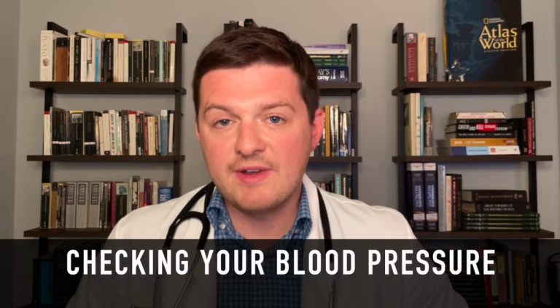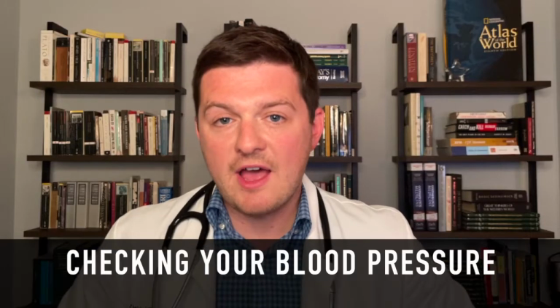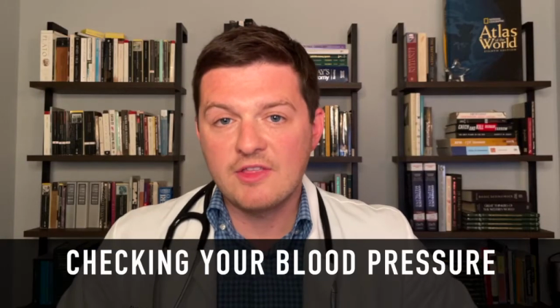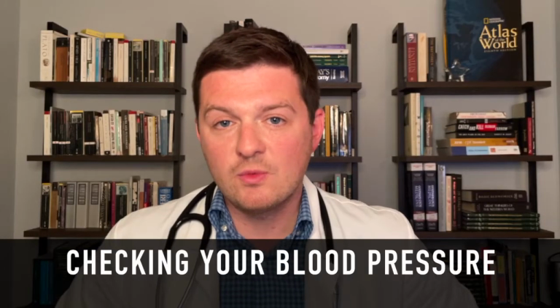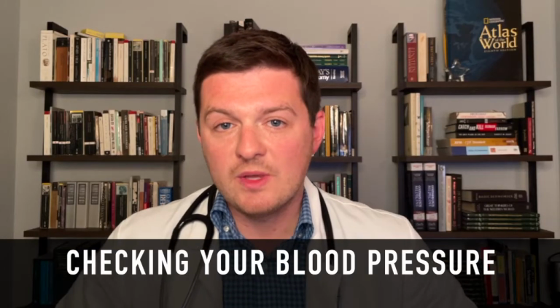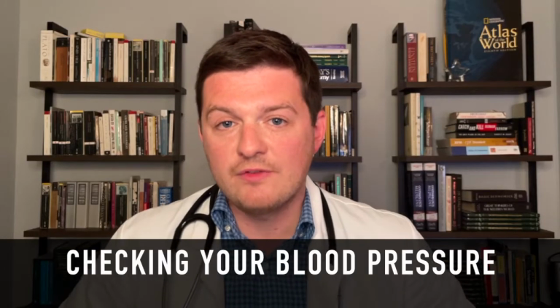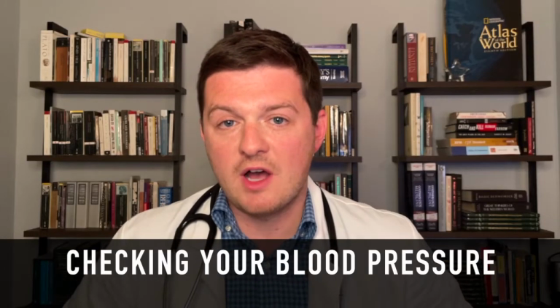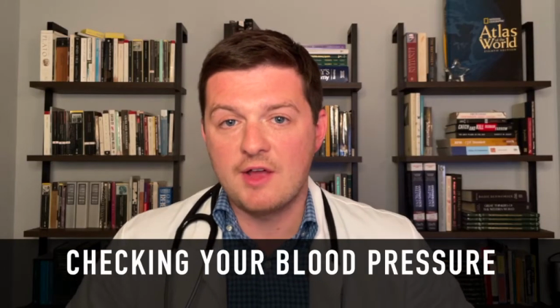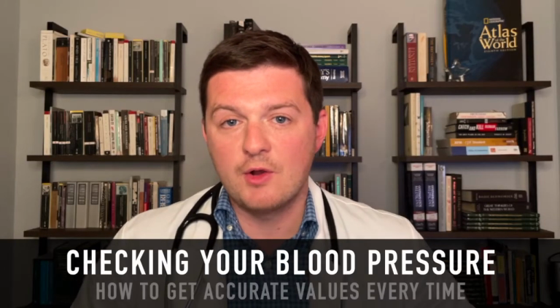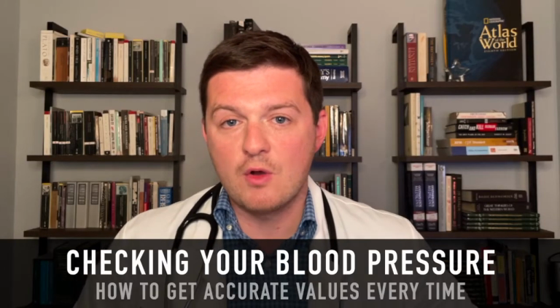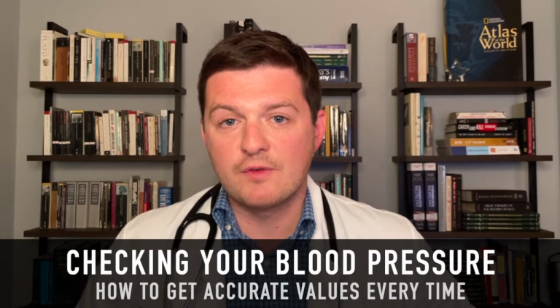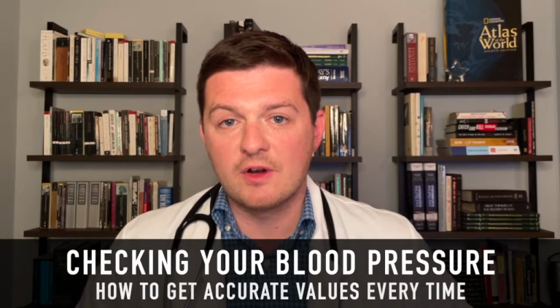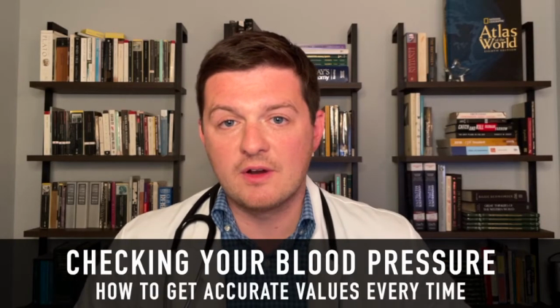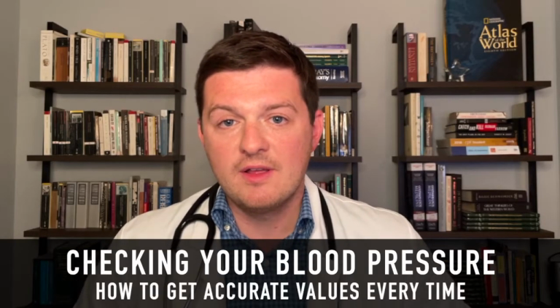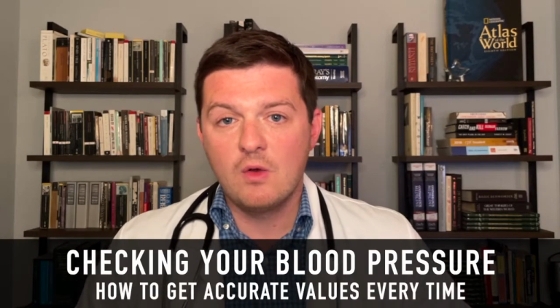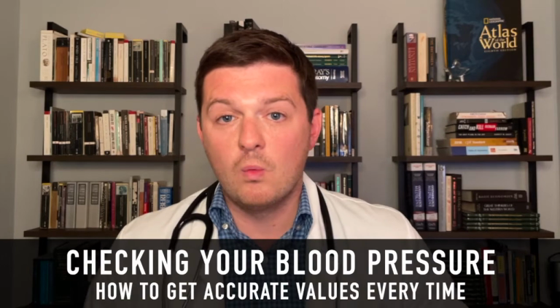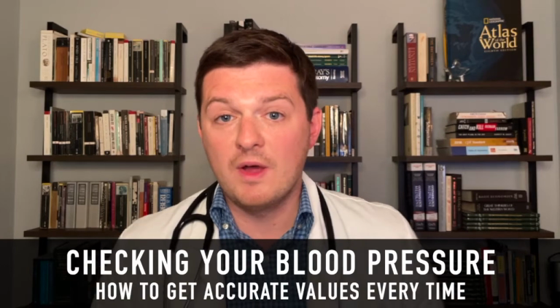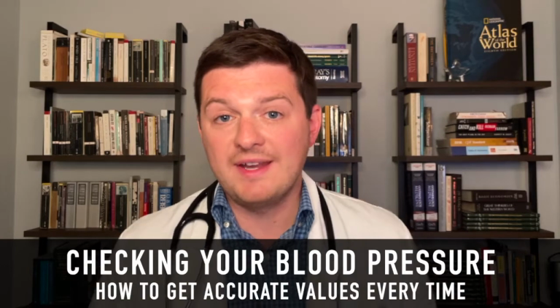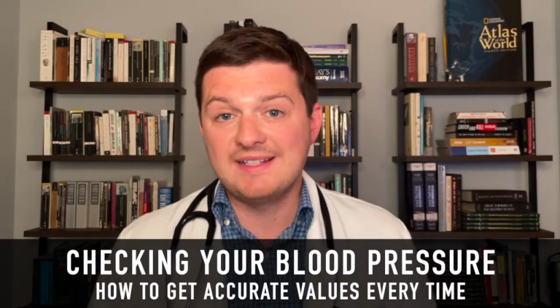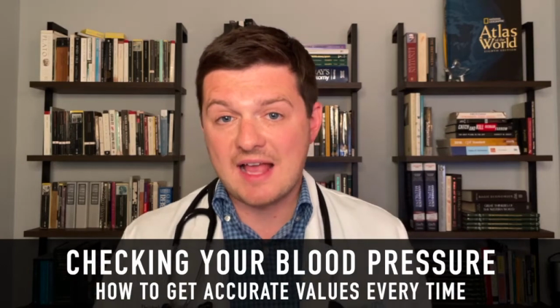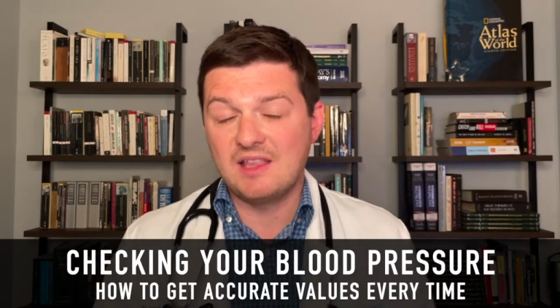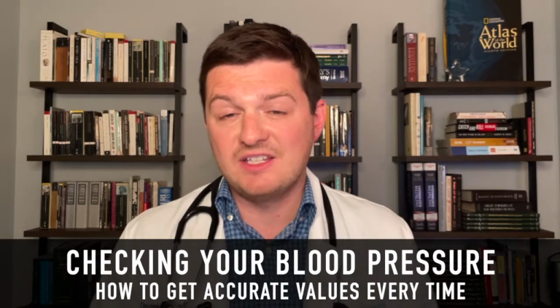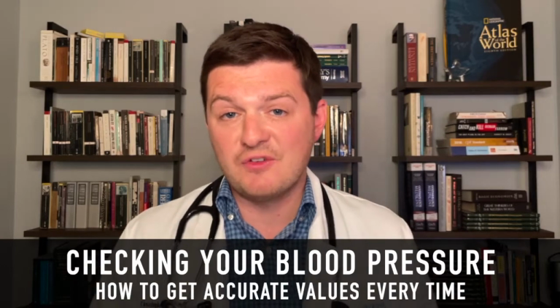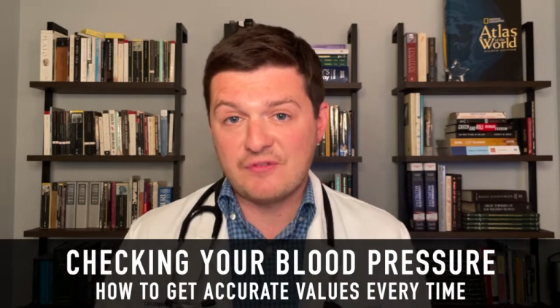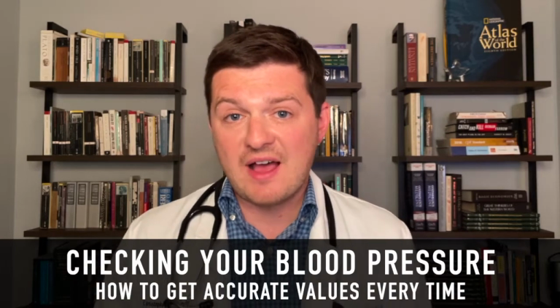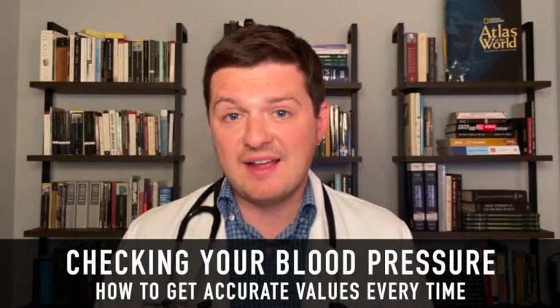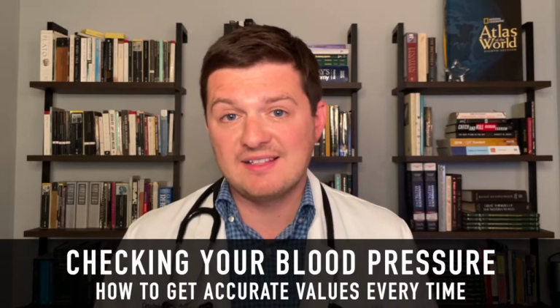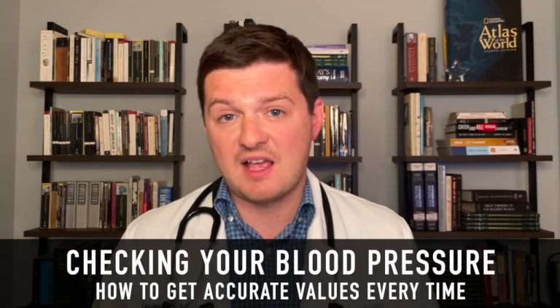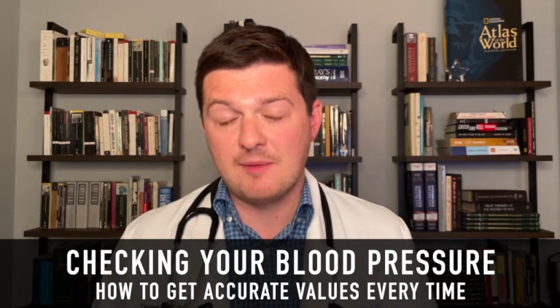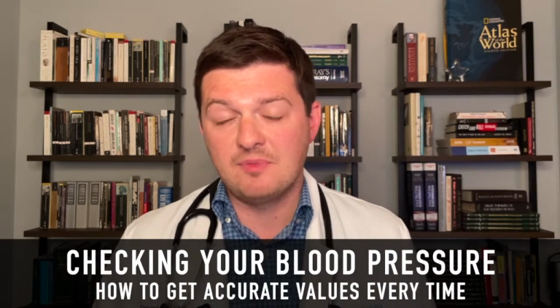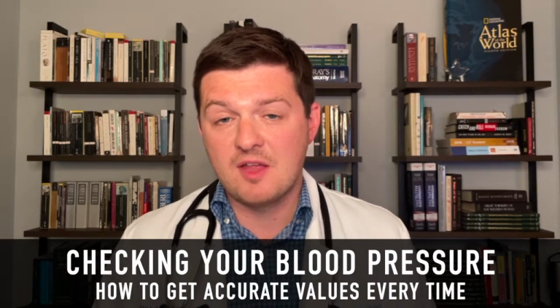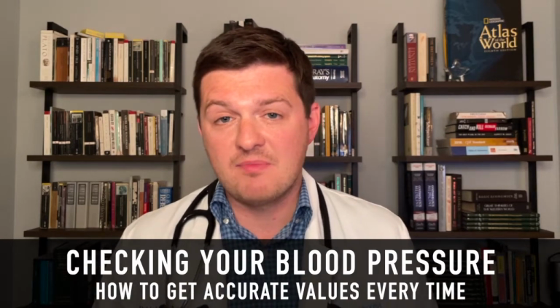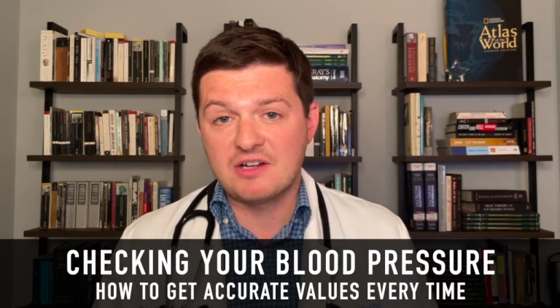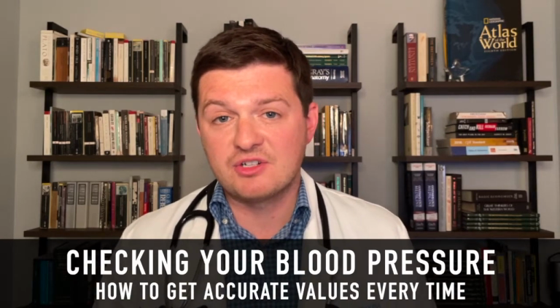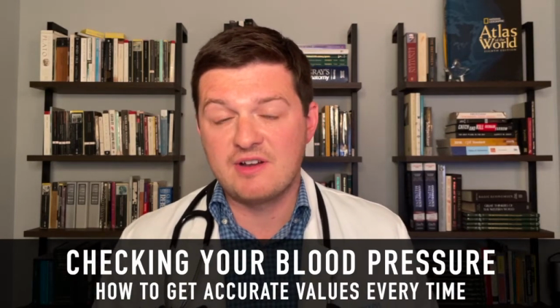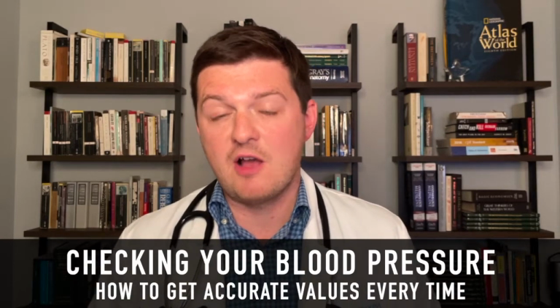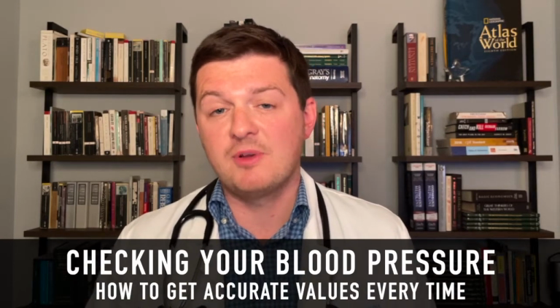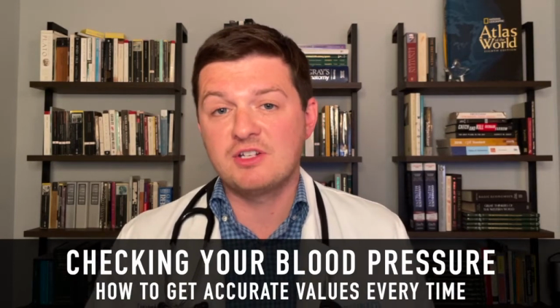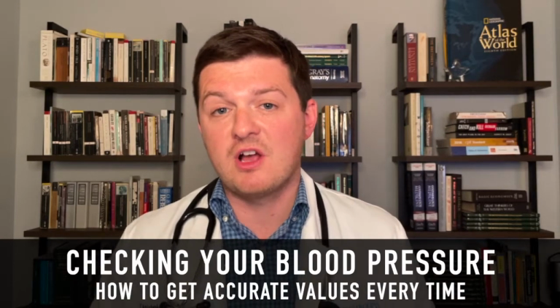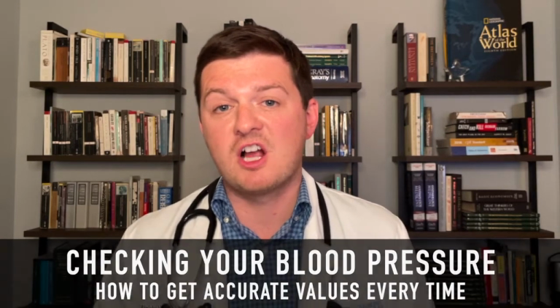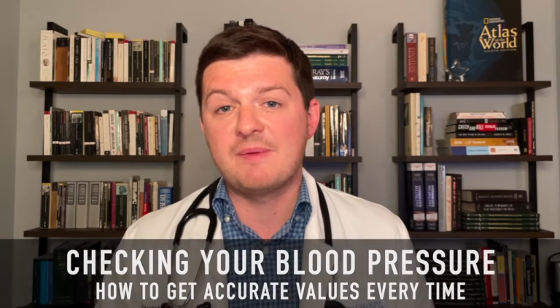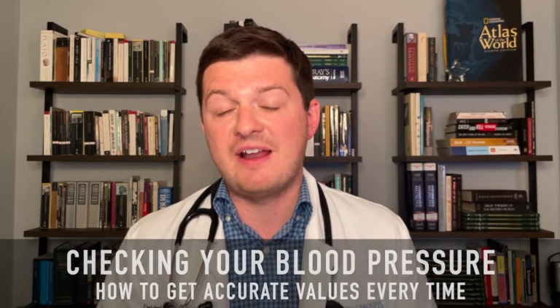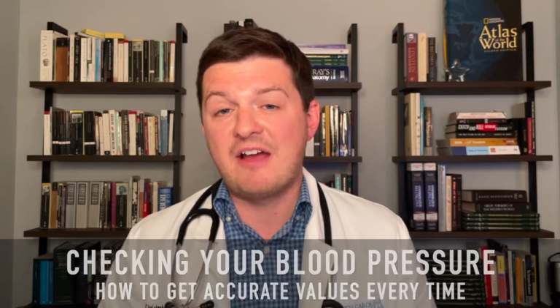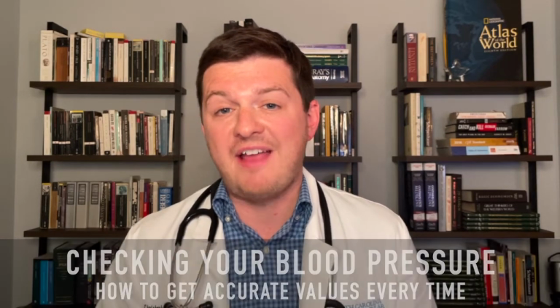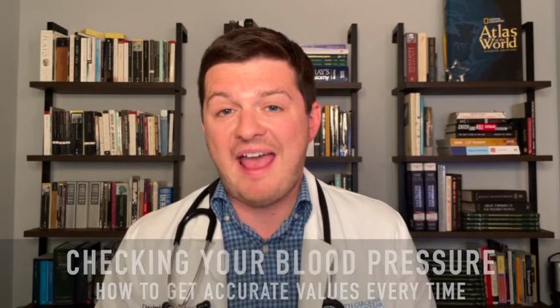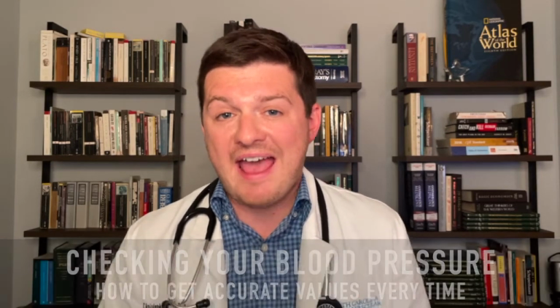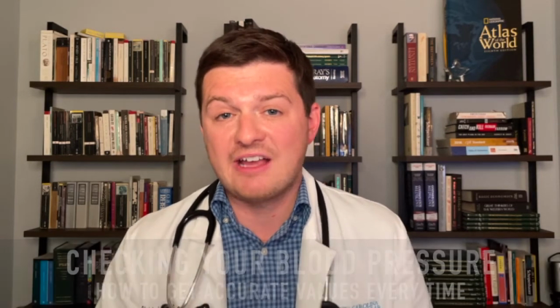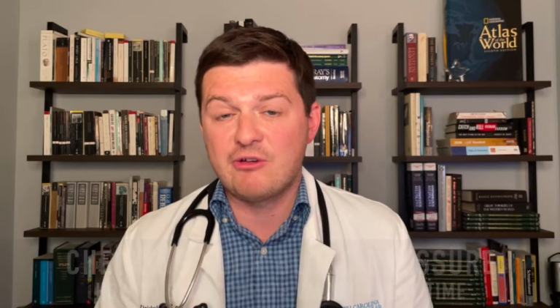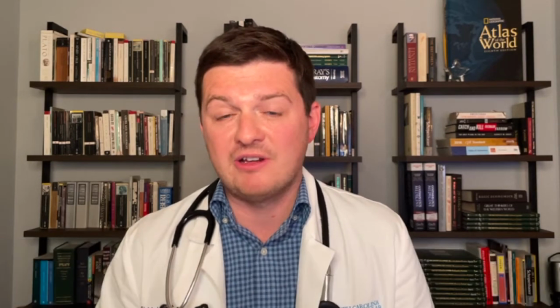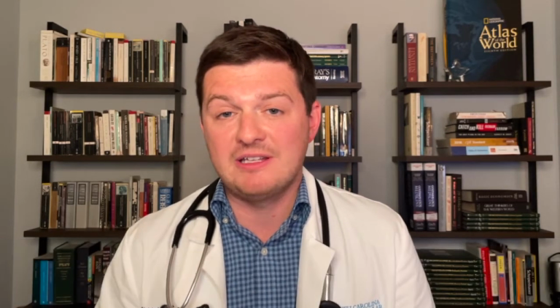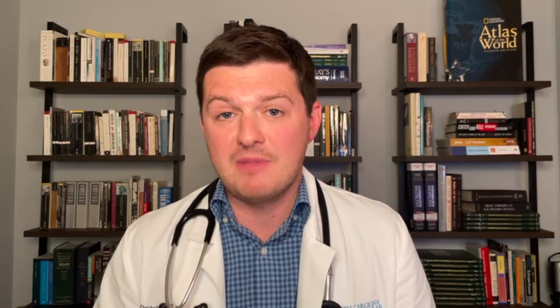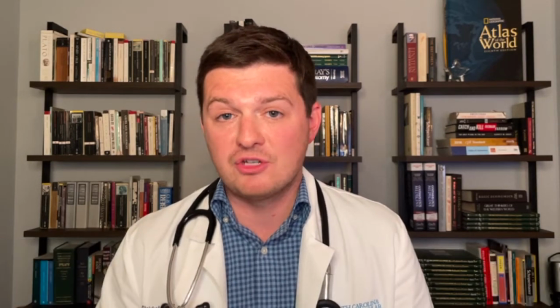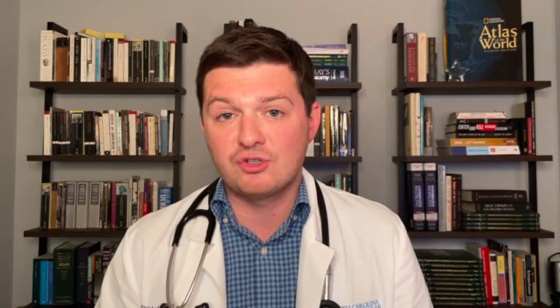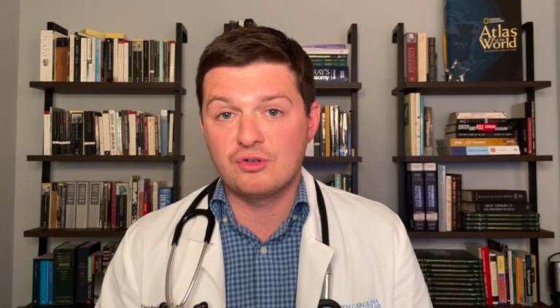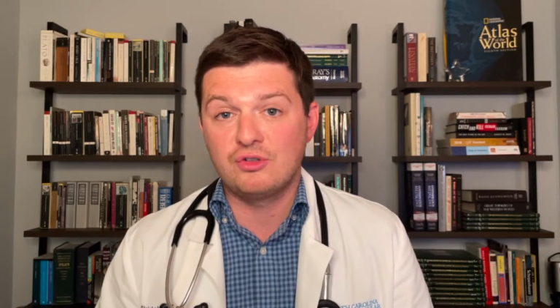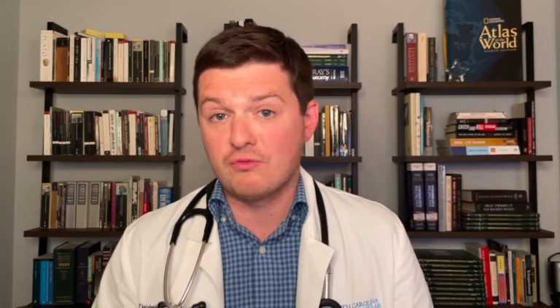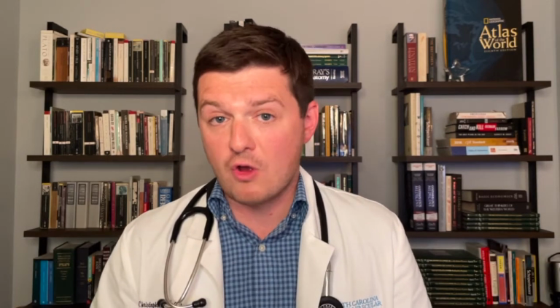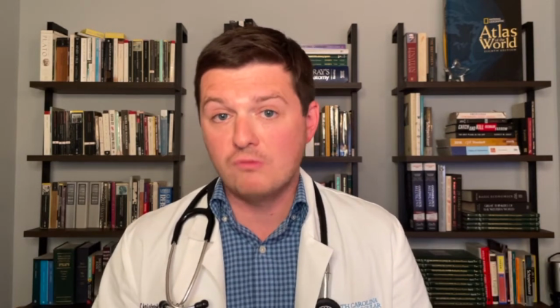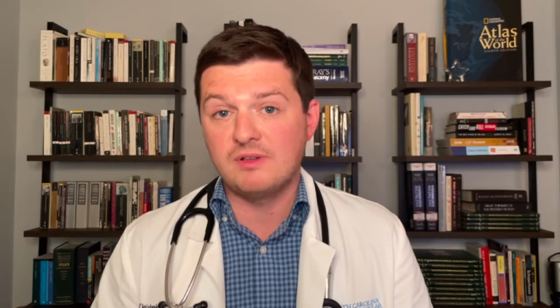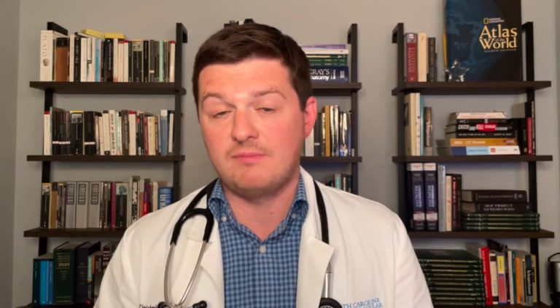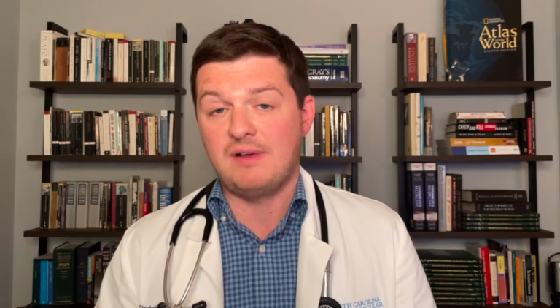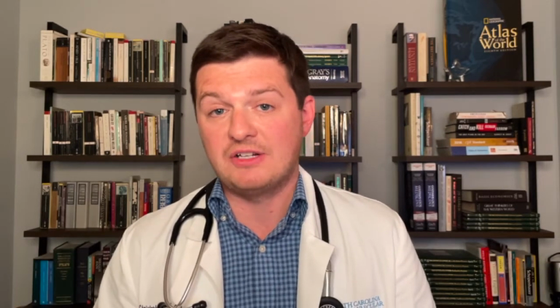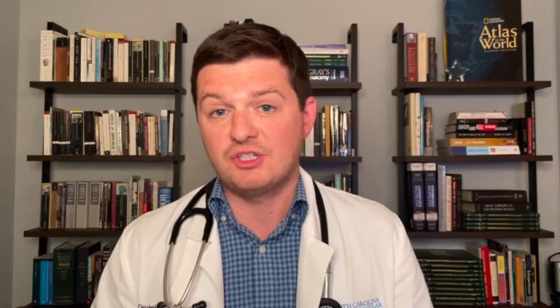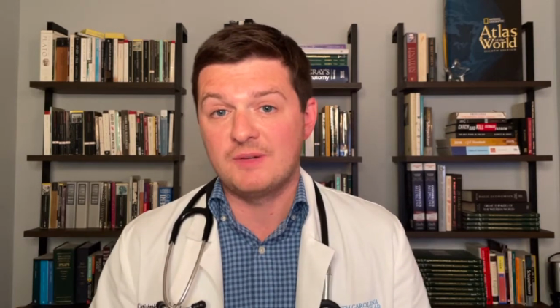Now that we've gone over what exactly defines high blood pressure, I'm going to talk about how to accurately measure your own blood pressure.